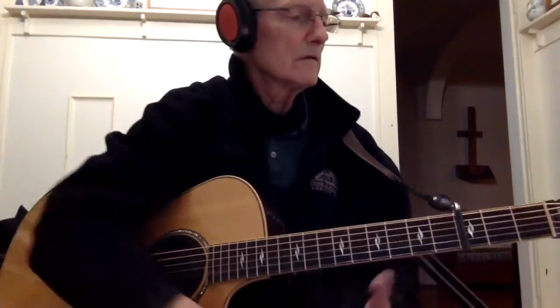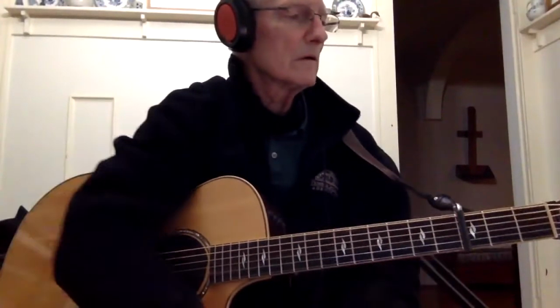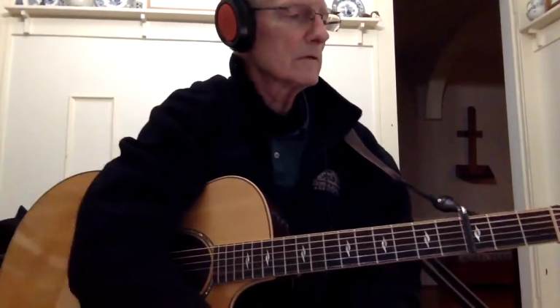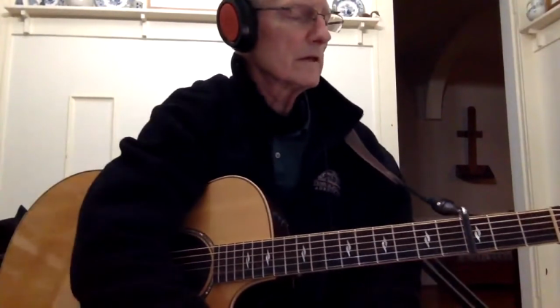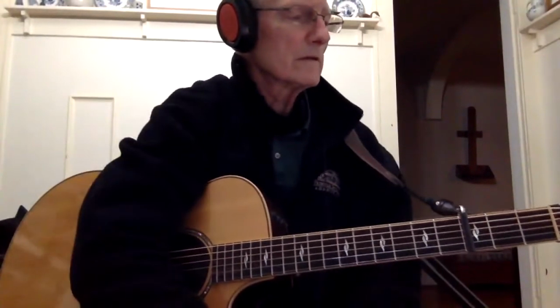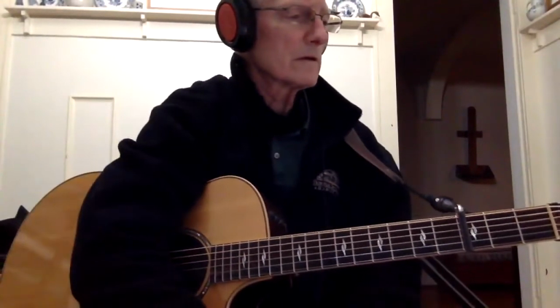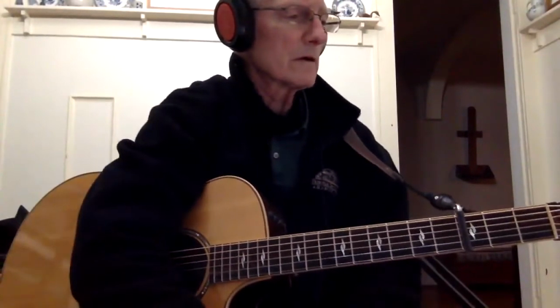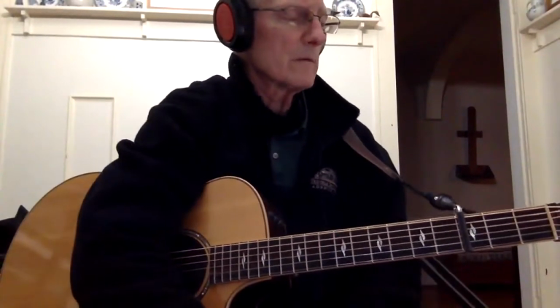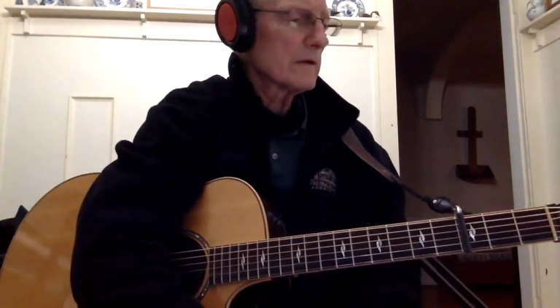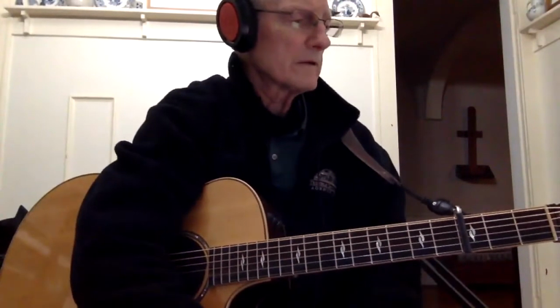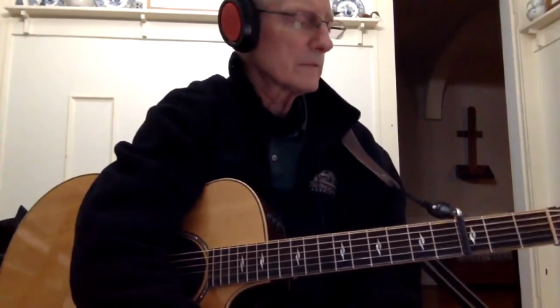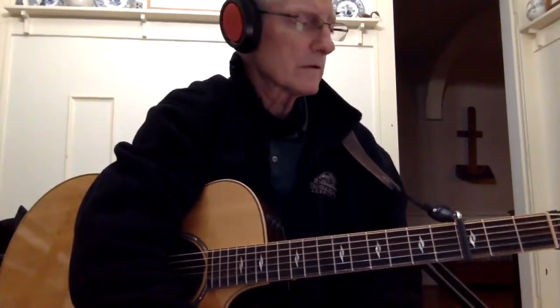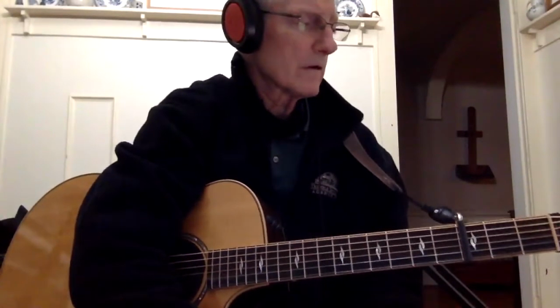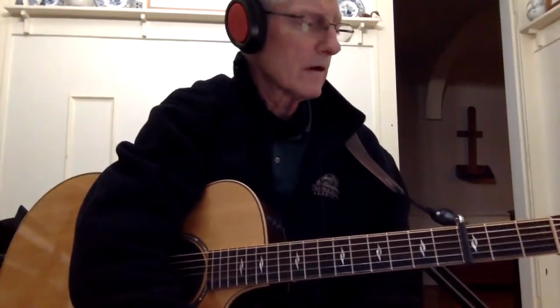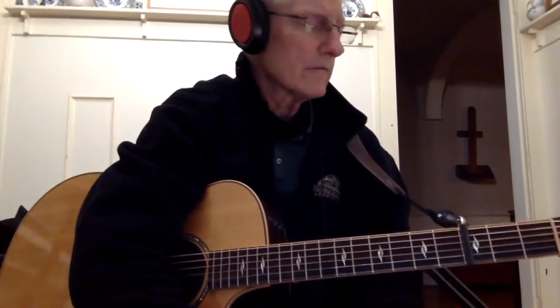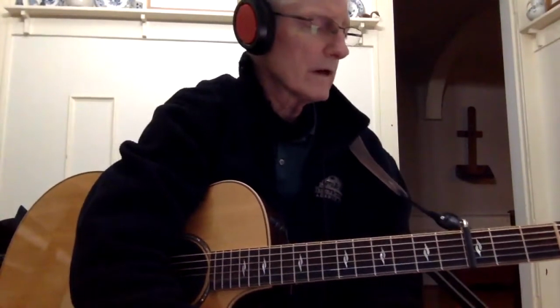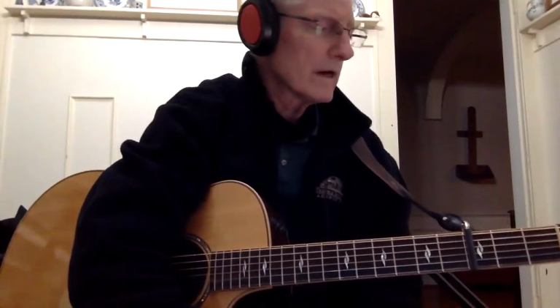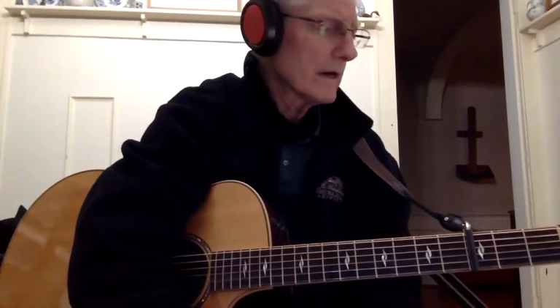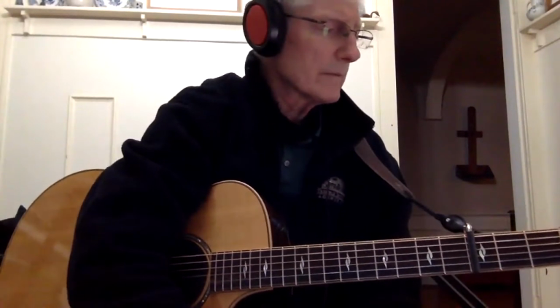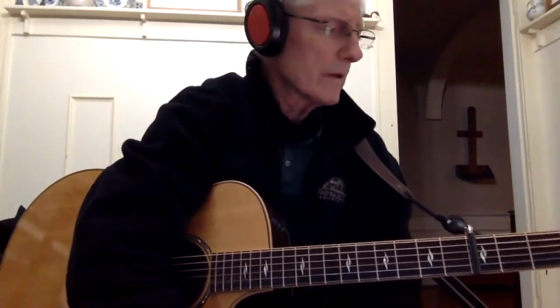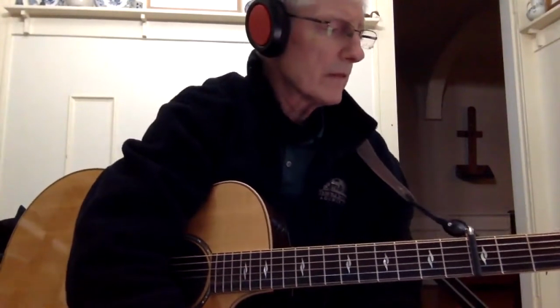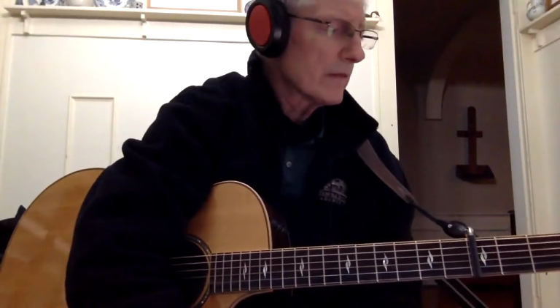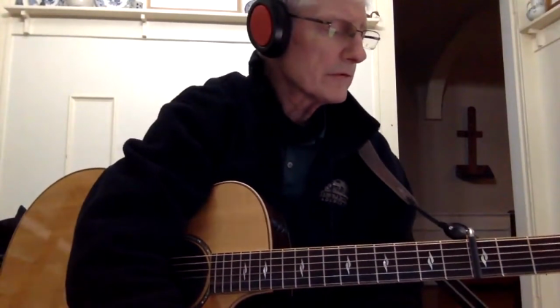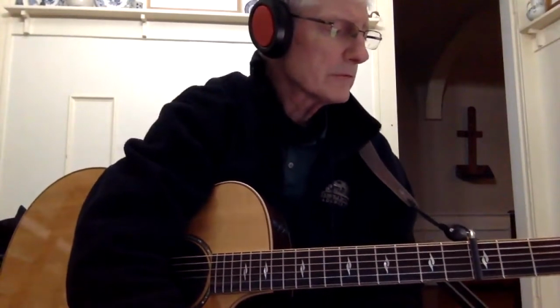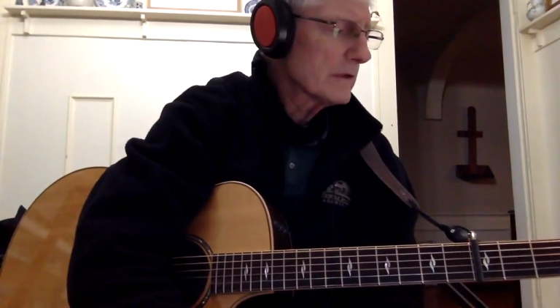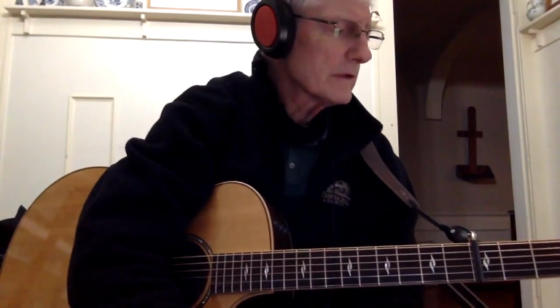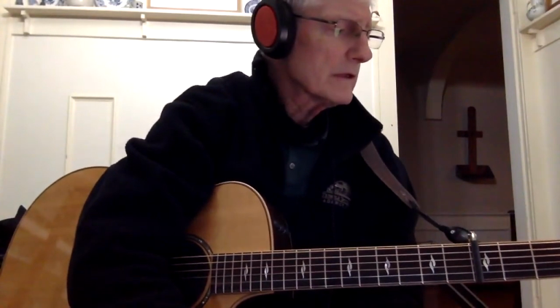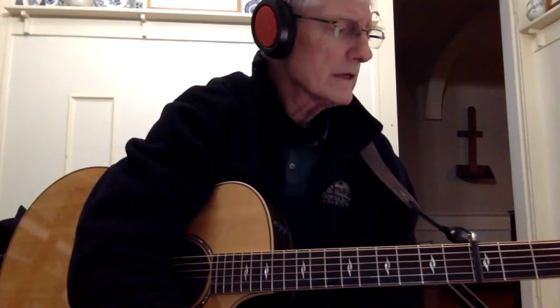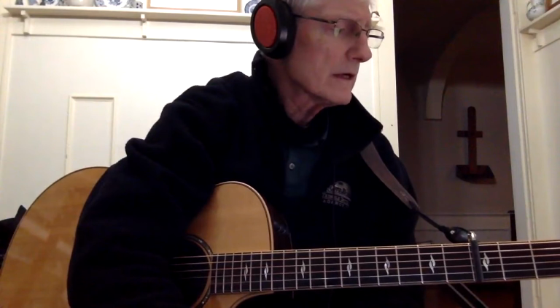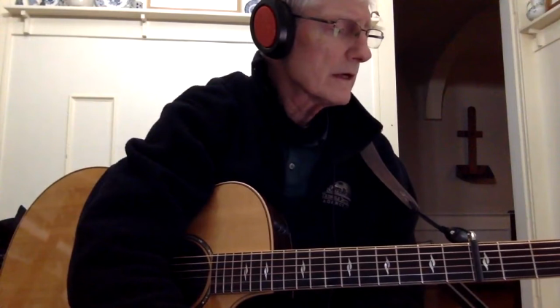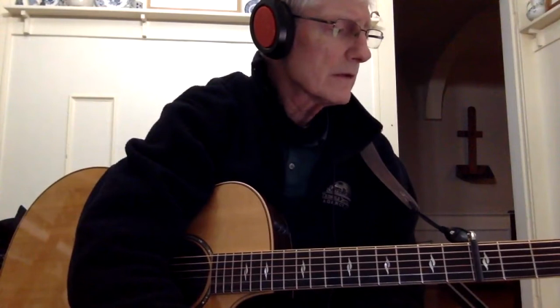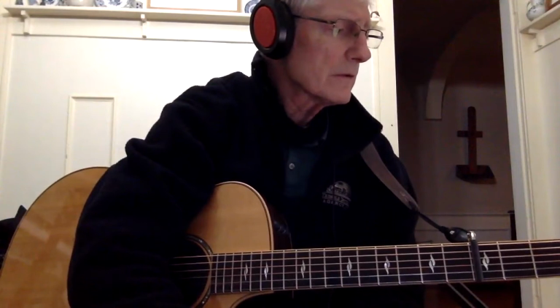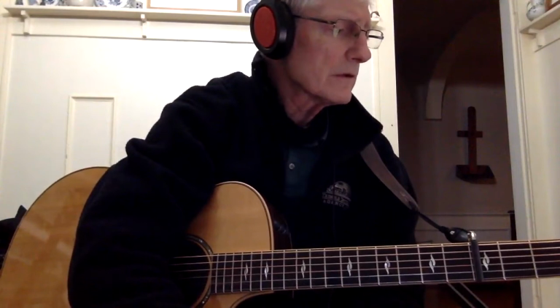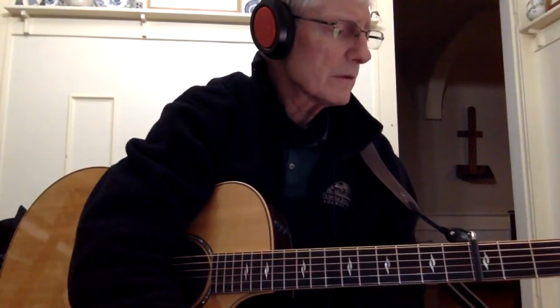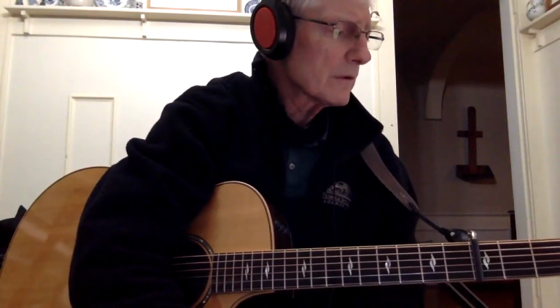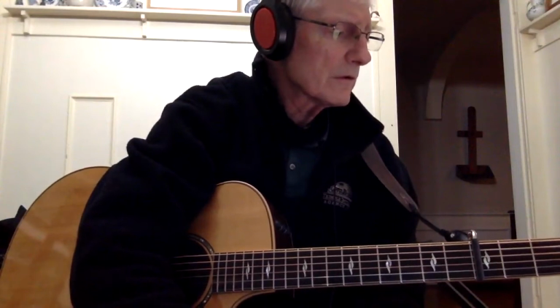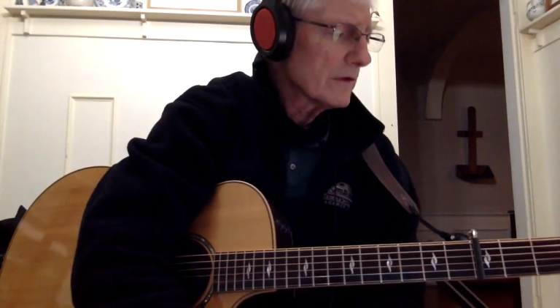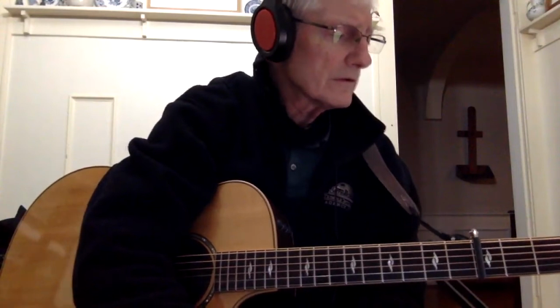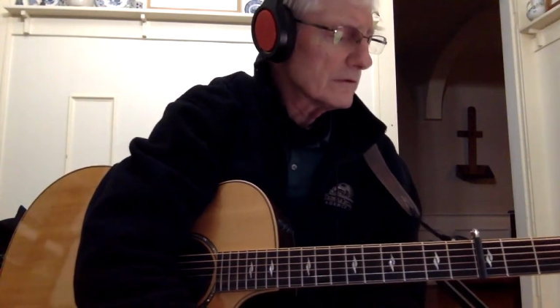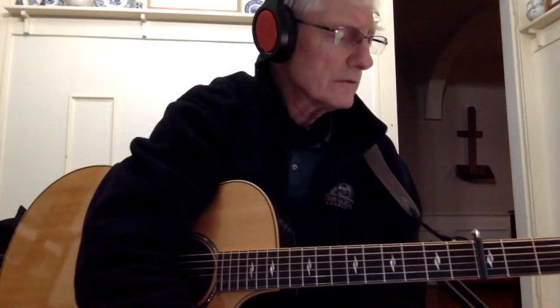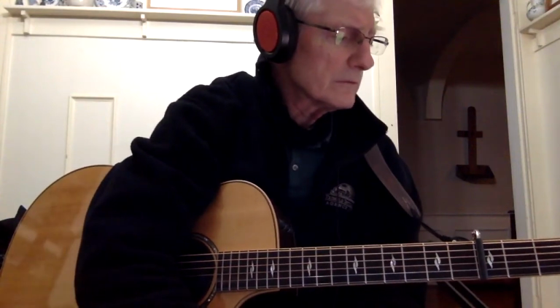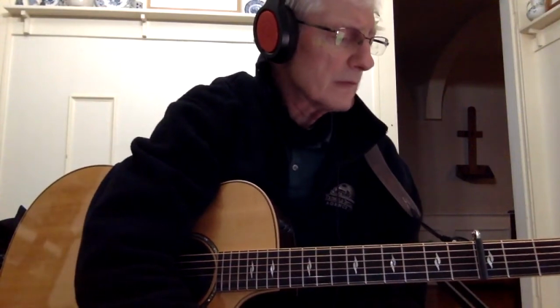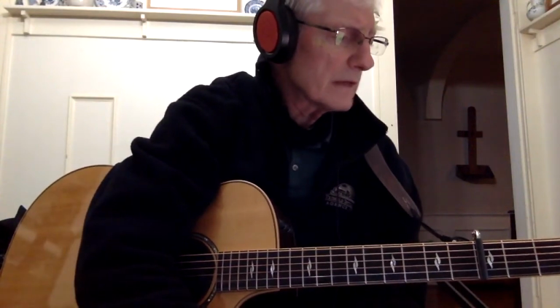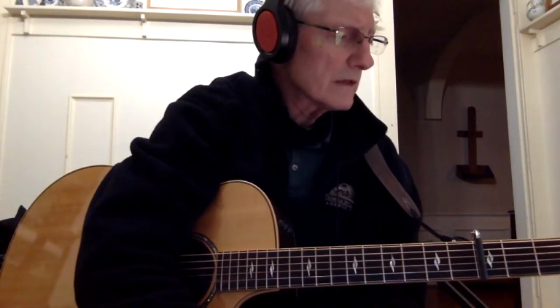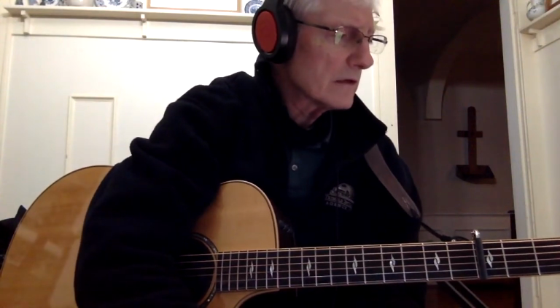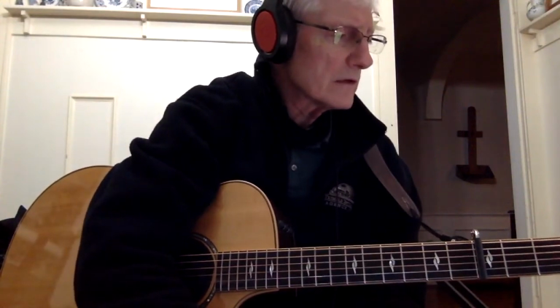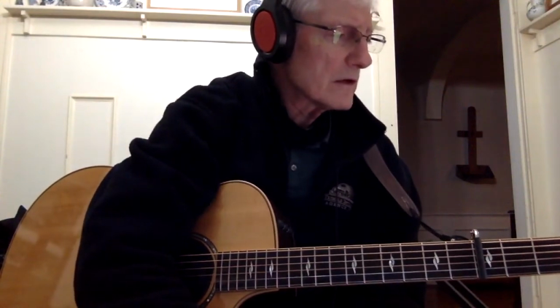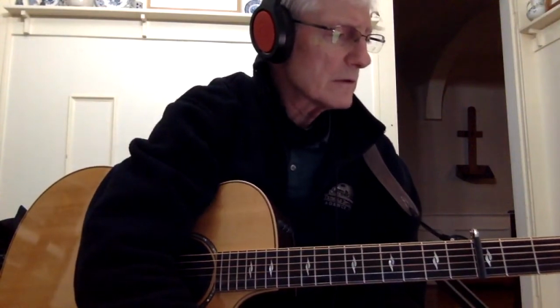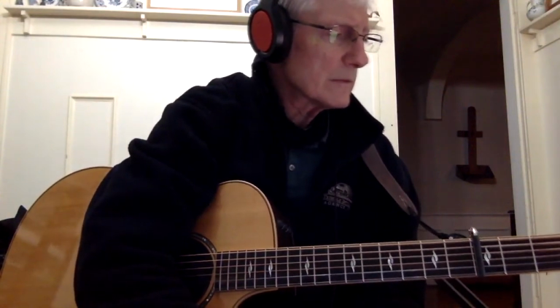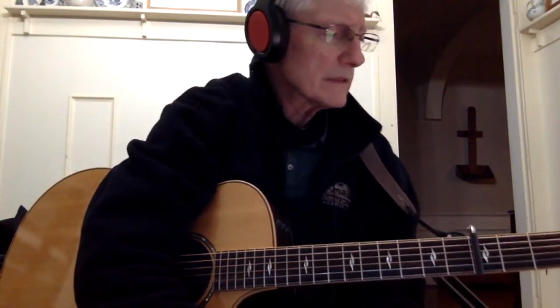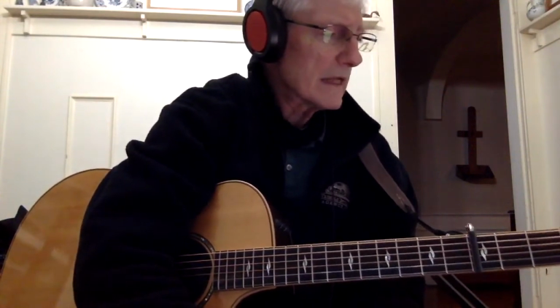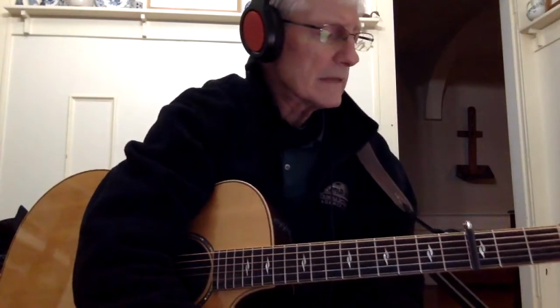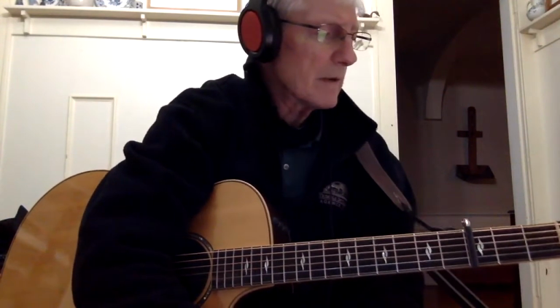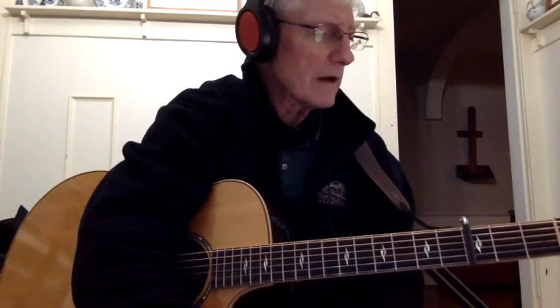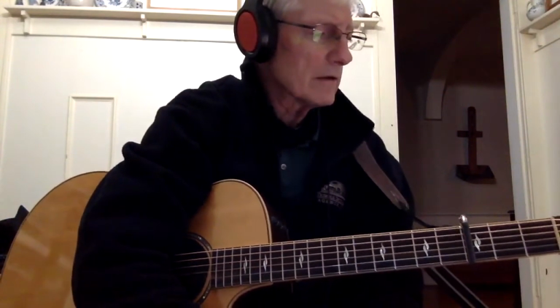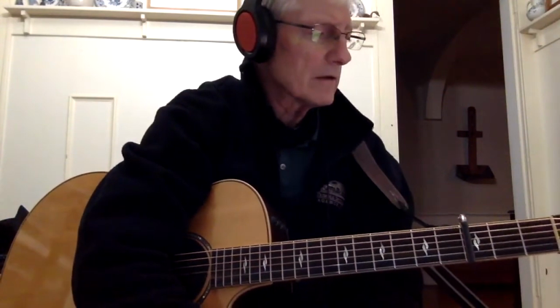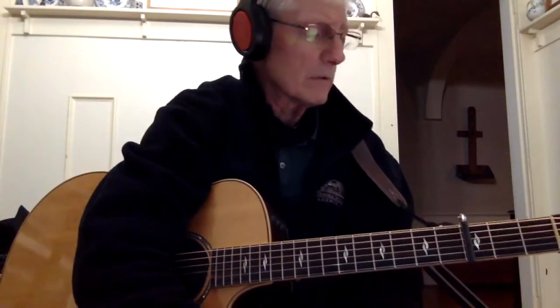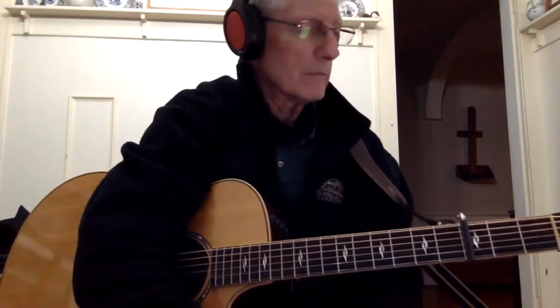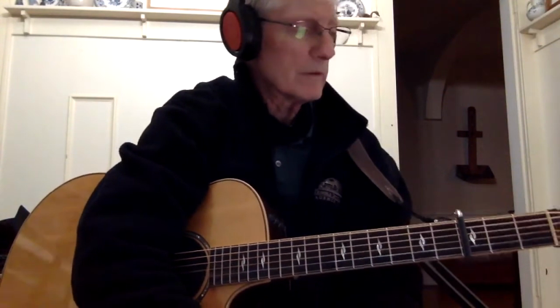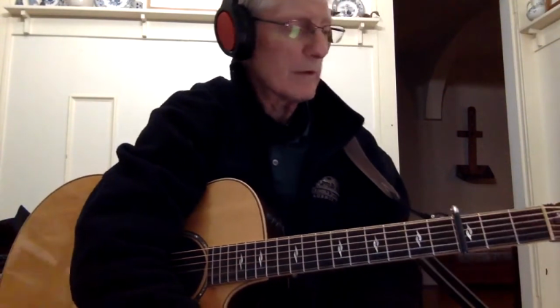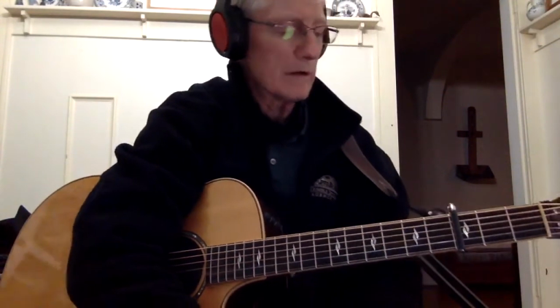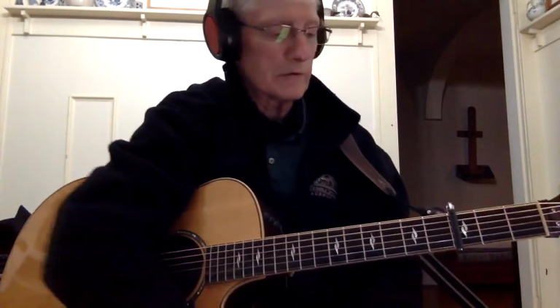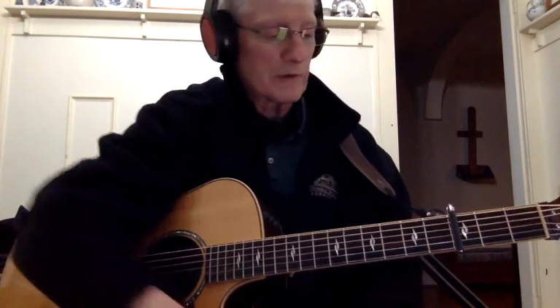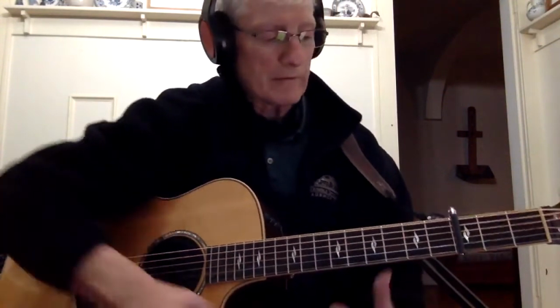Don't Take the Girl by Tim McGraw. On this one, the only chords that you might not know would be an A minor 7, well B minor 7.